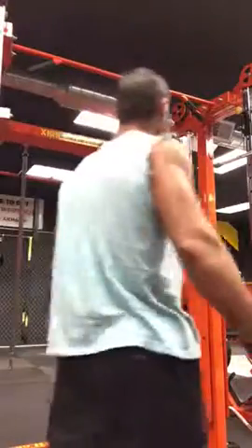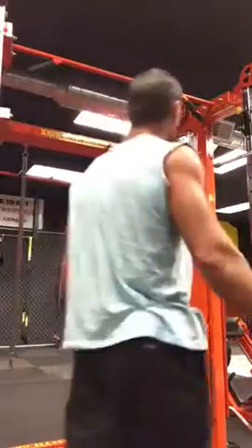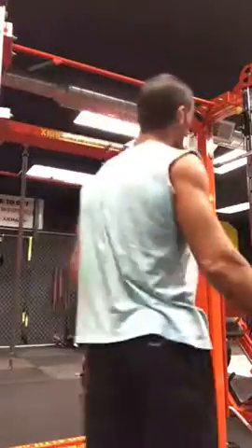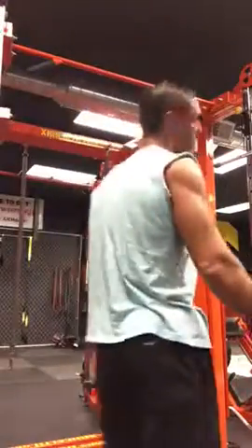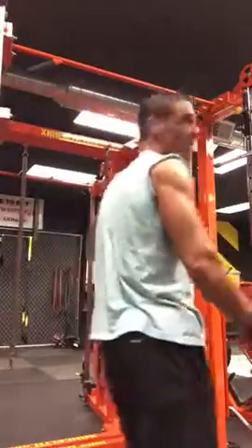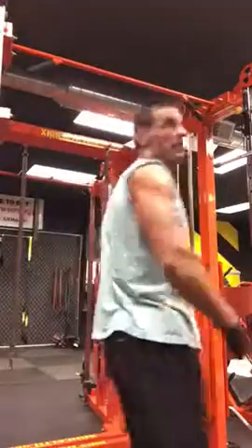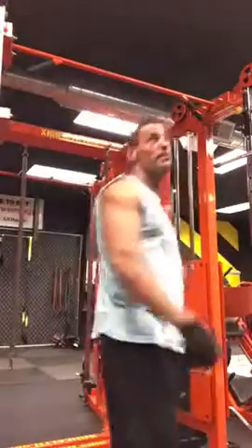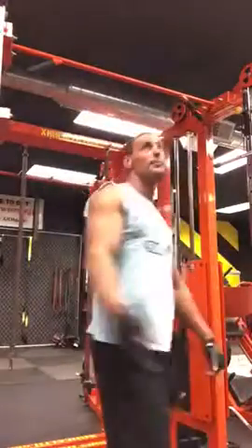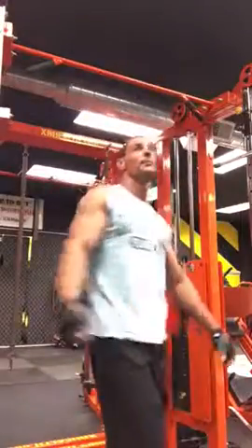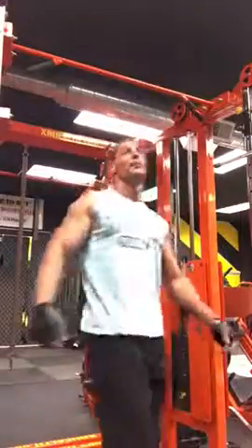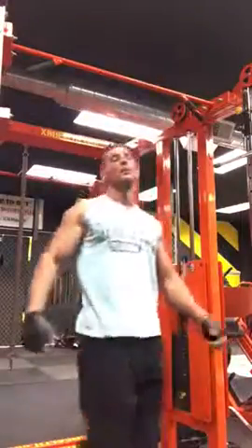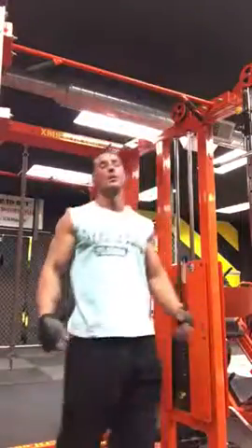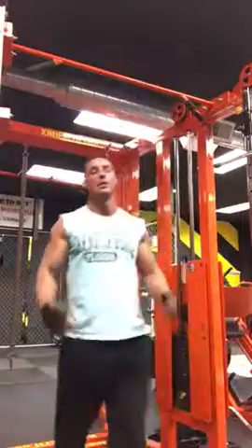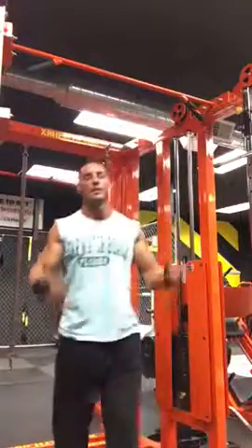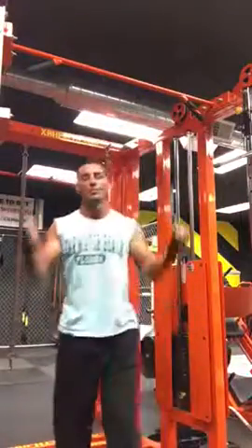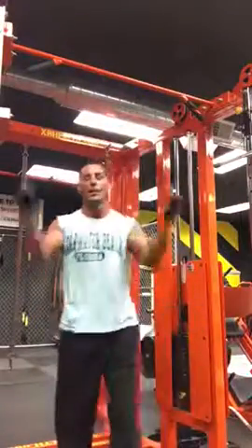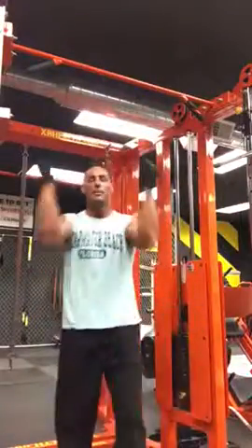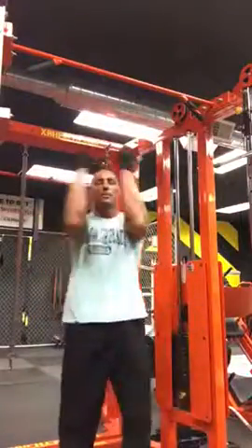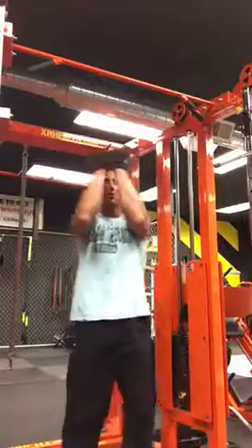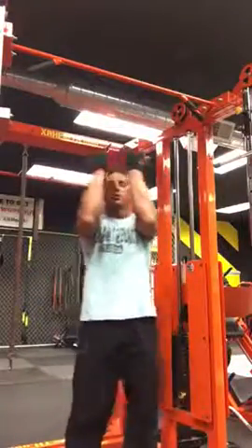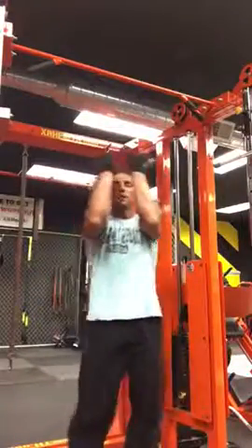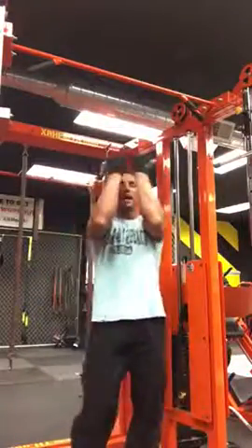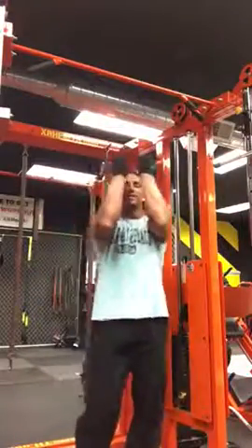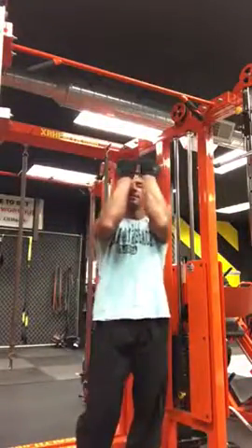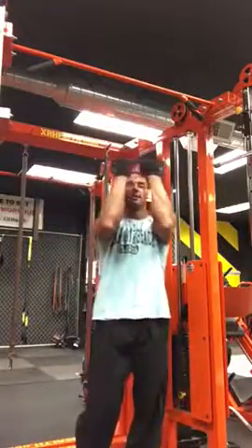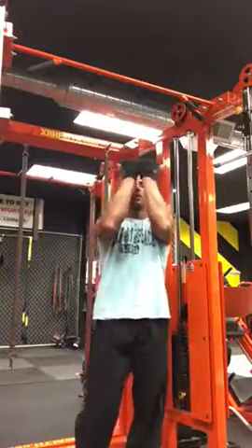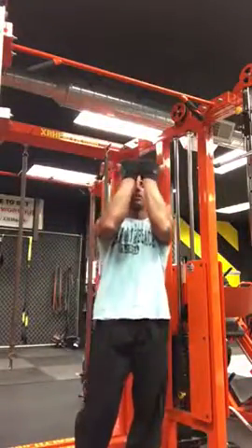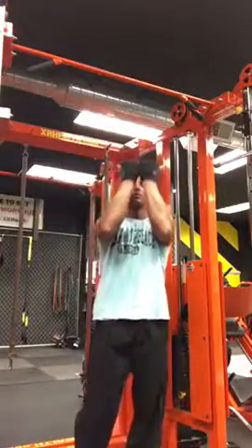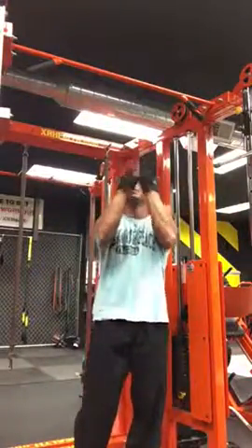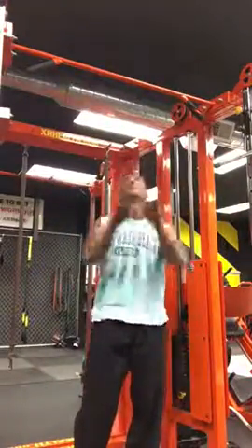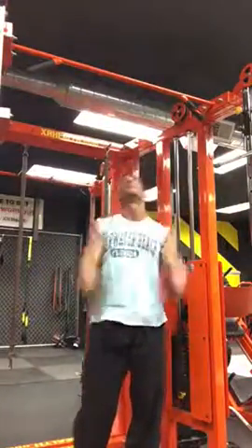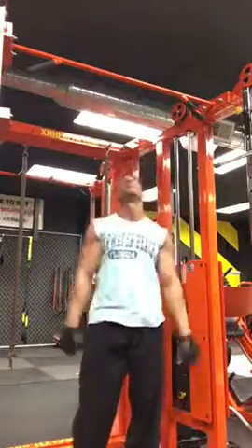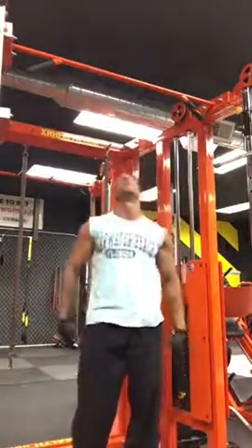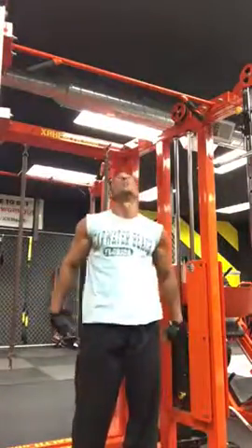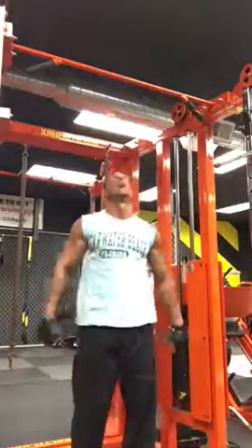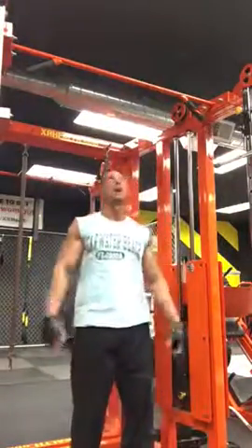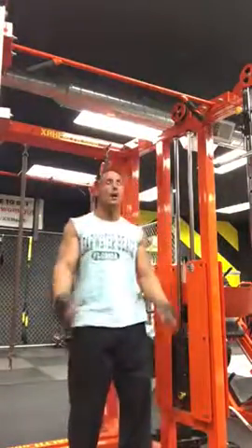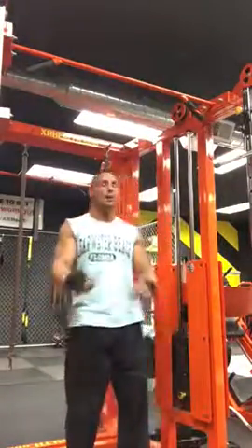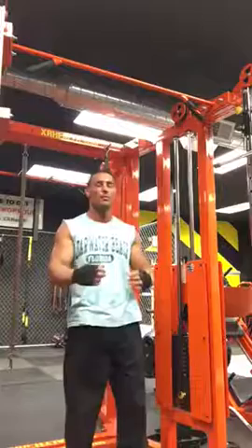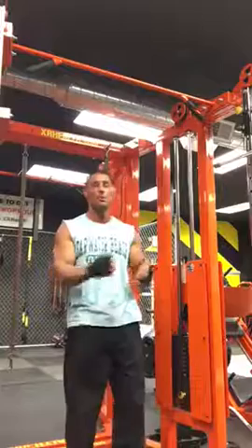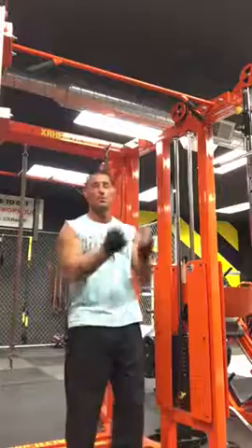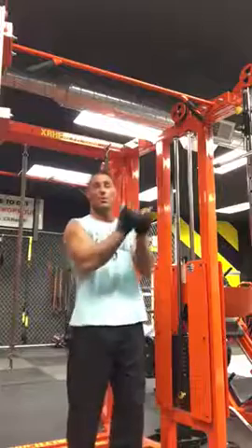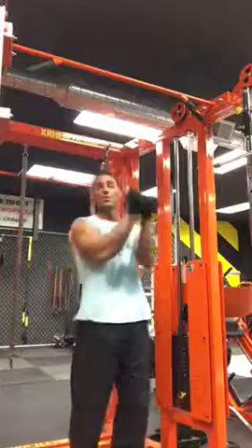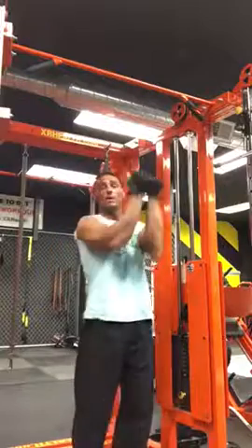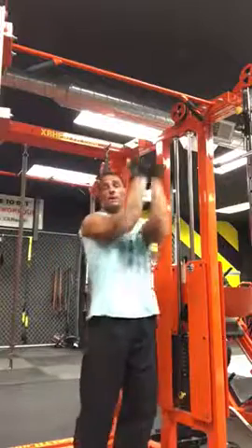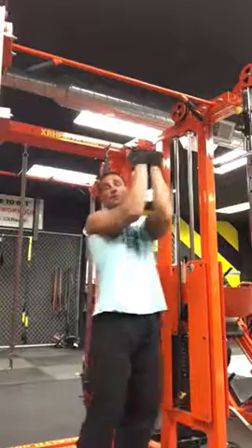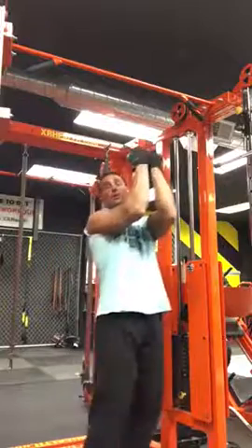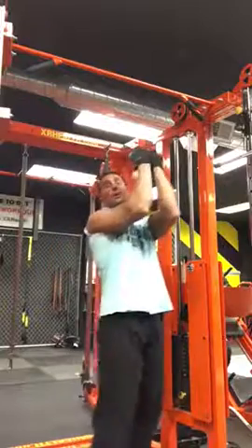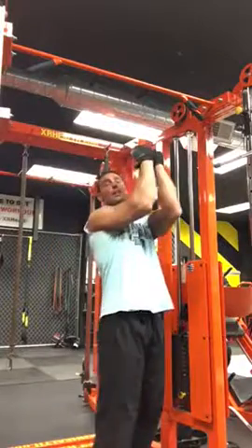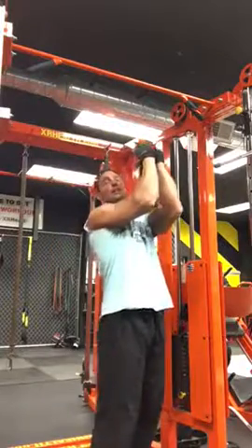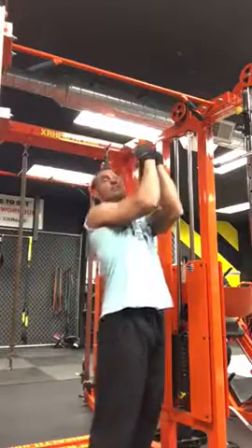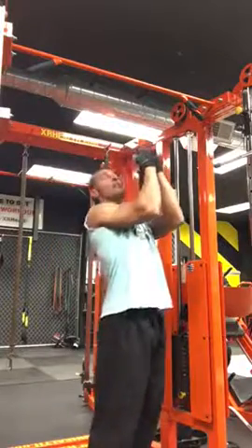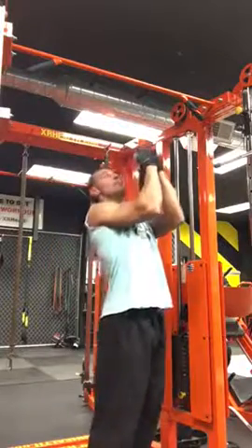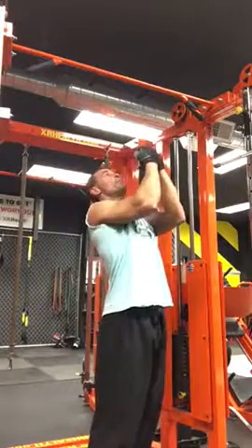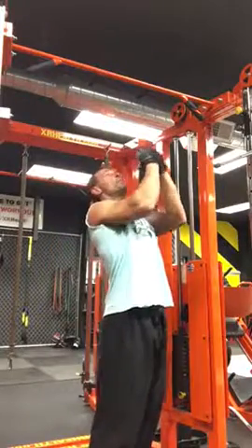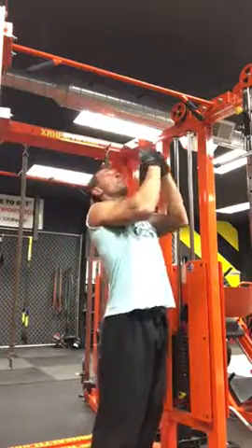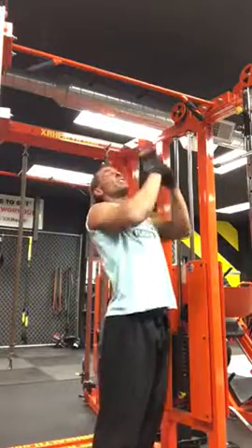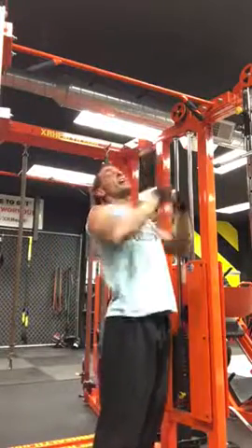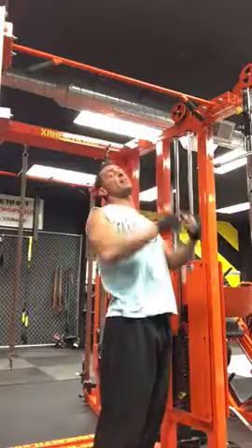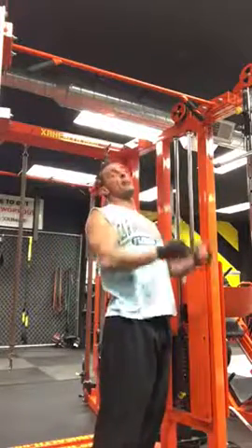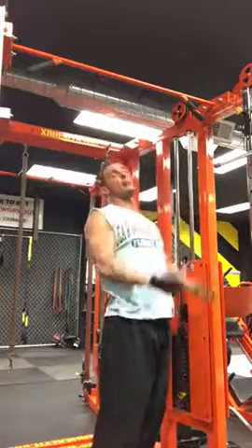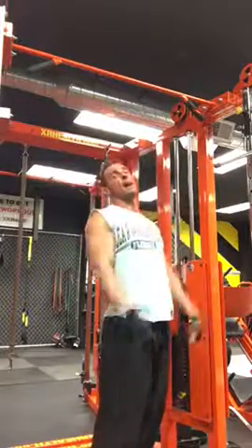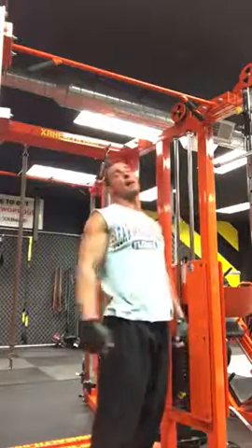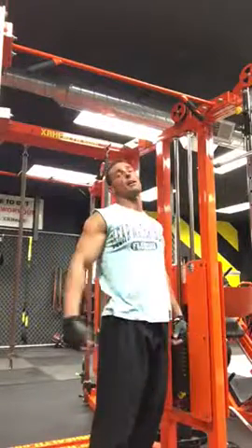Hey everybody, this one I'm going to do with my hands being closed. When I'm doing it like this, I feel it a lot in my back.